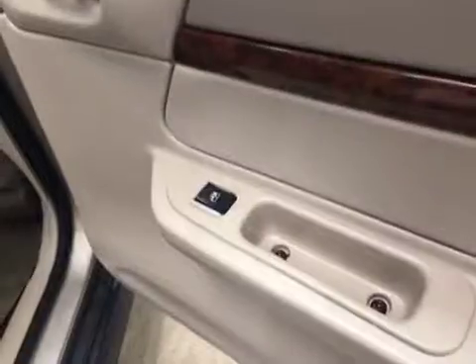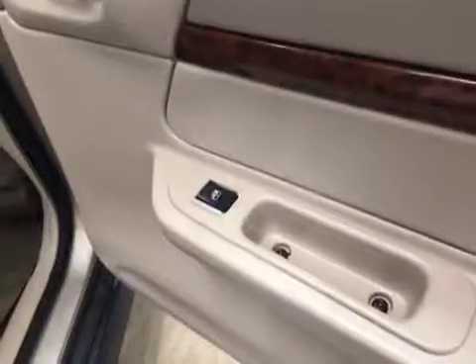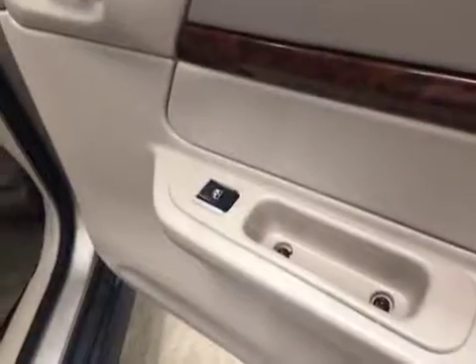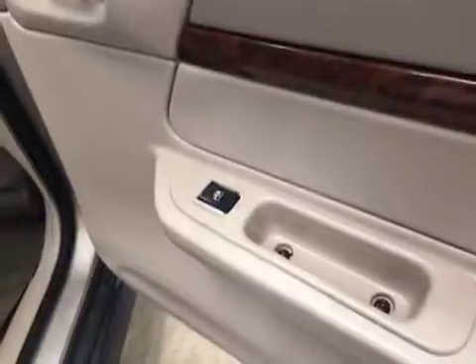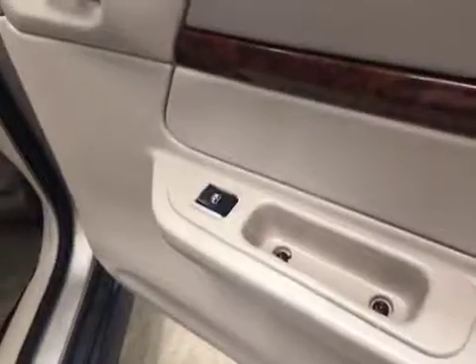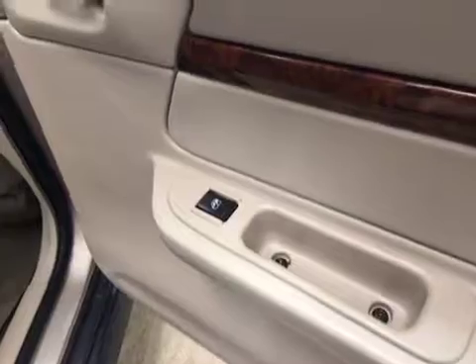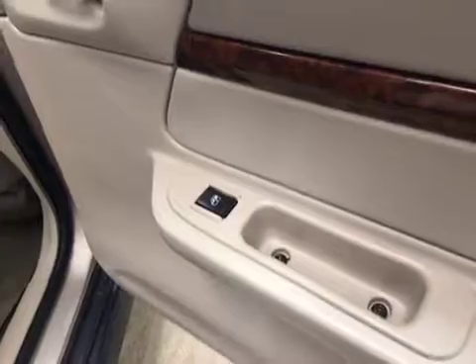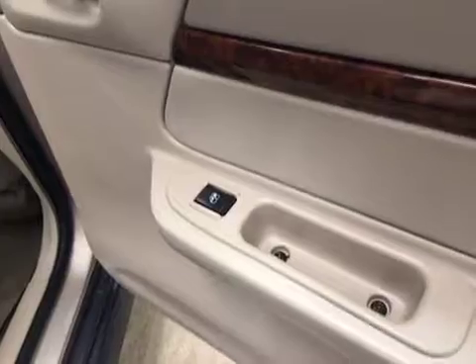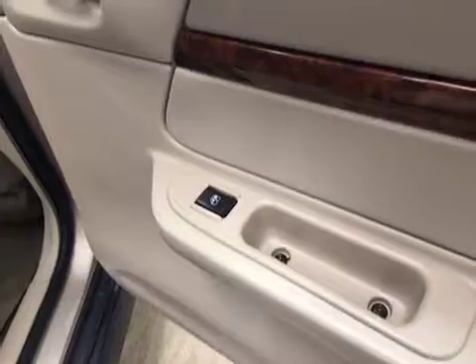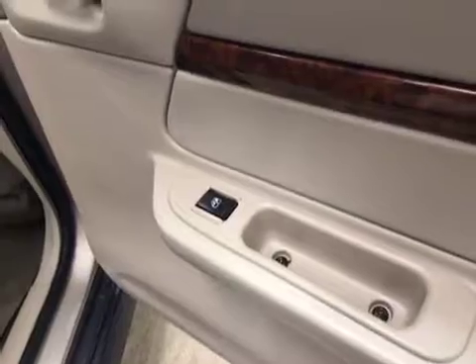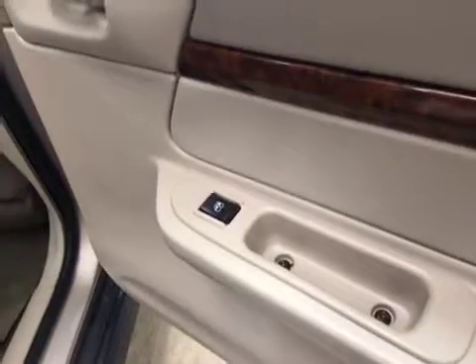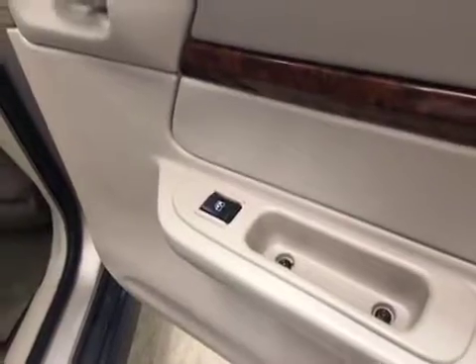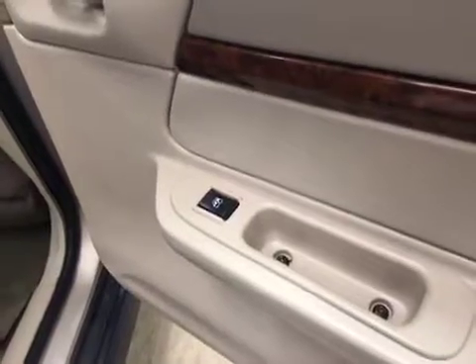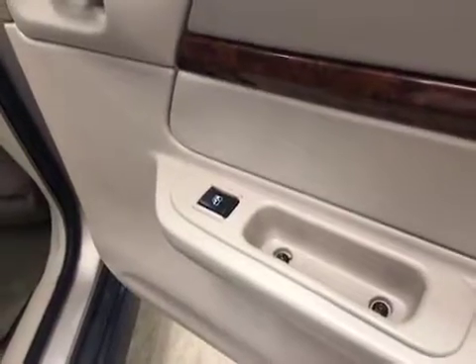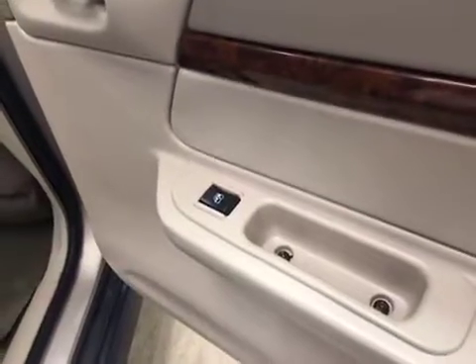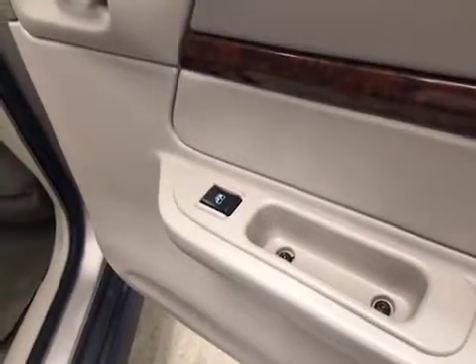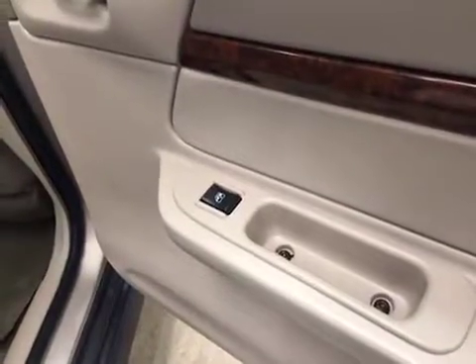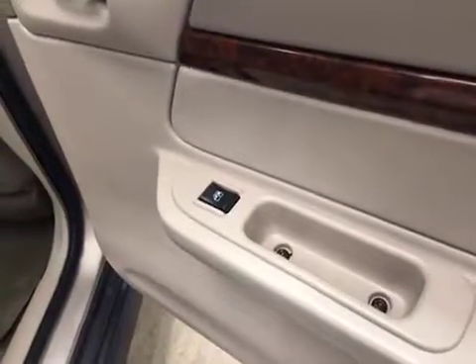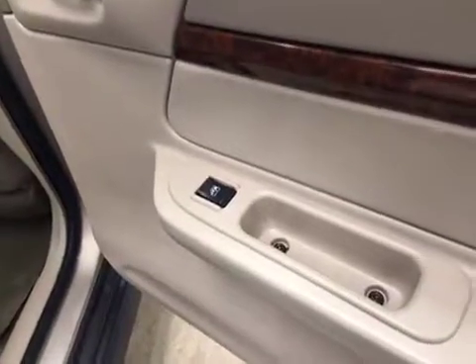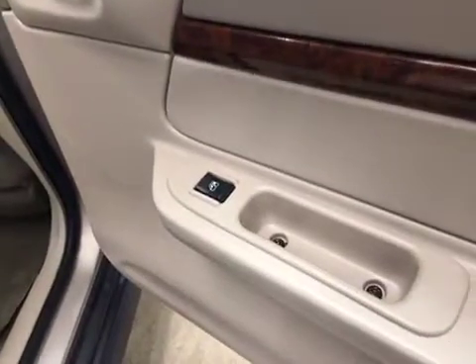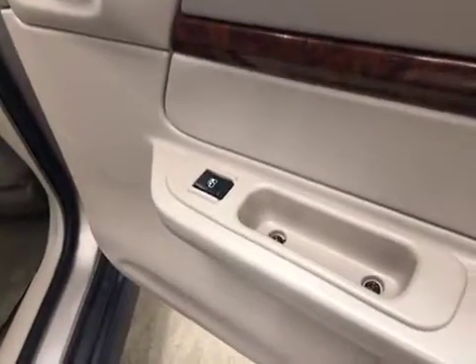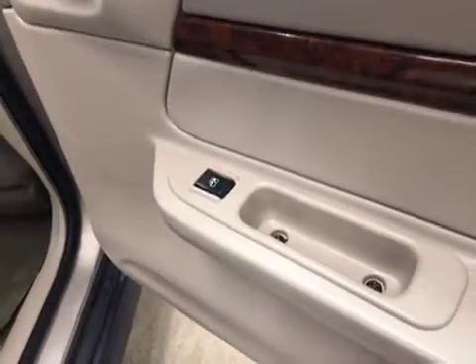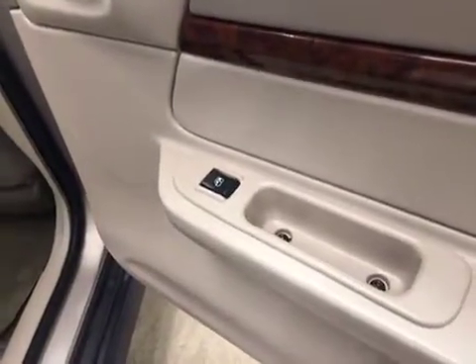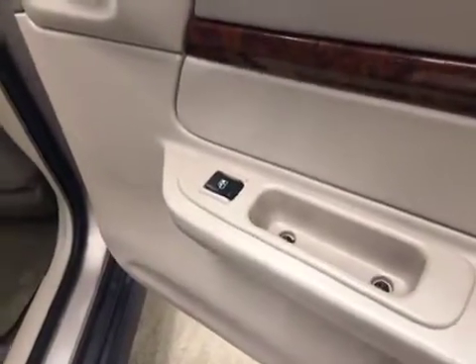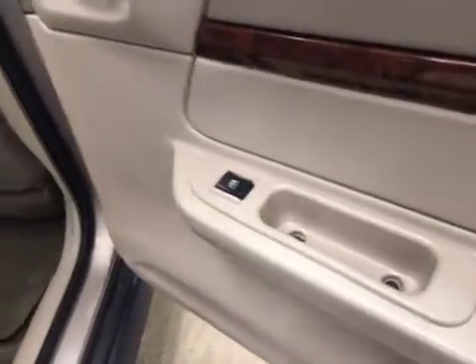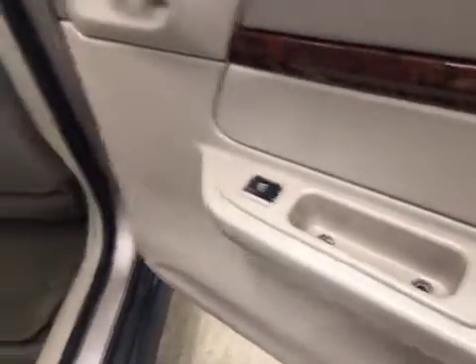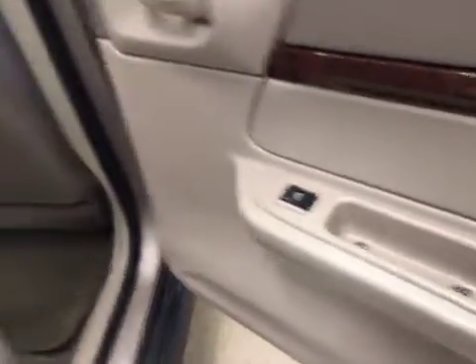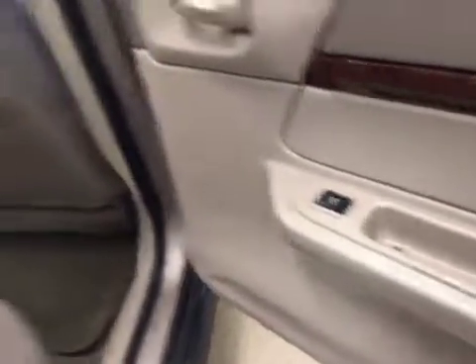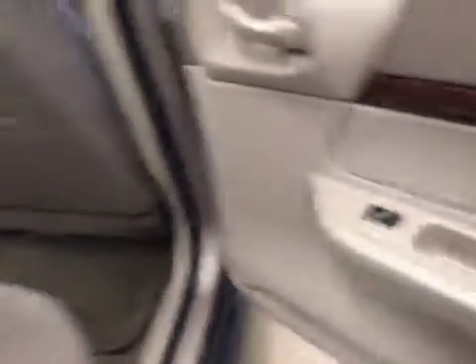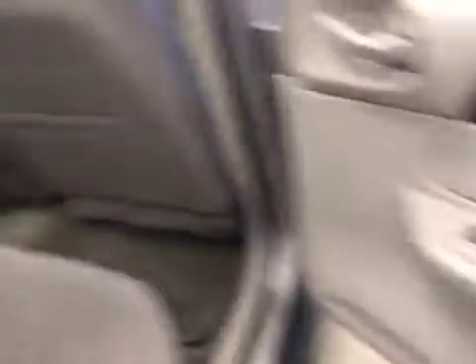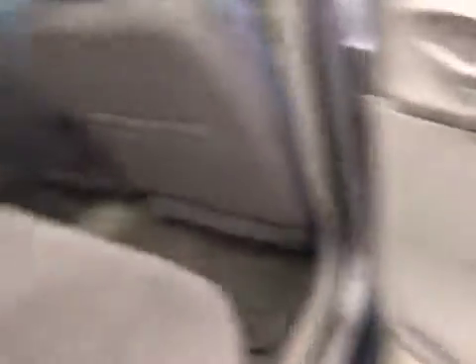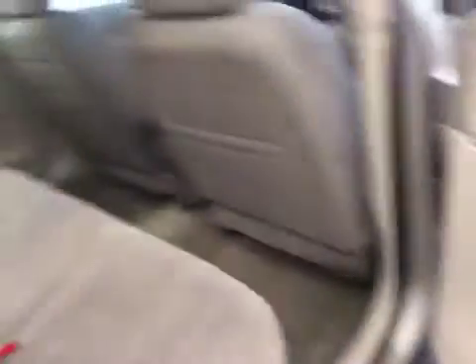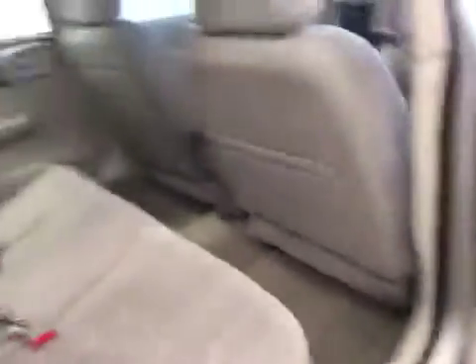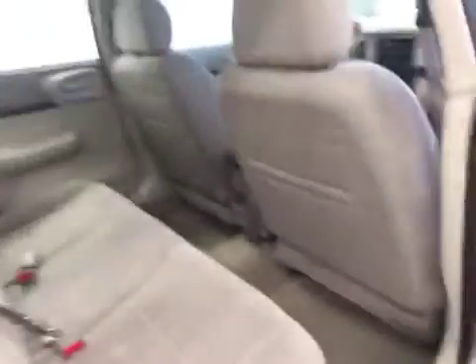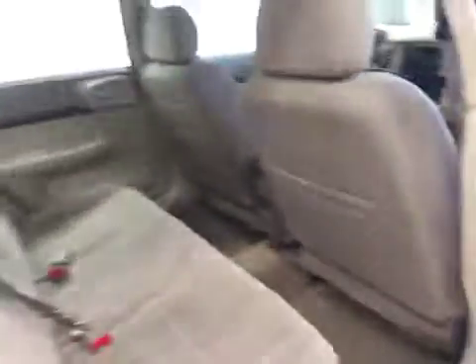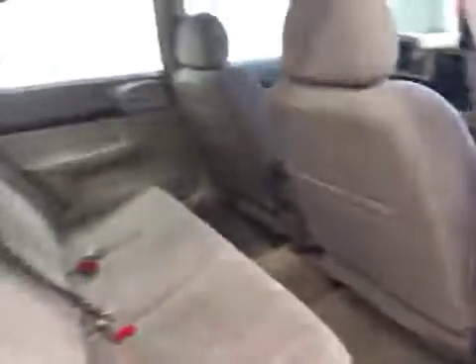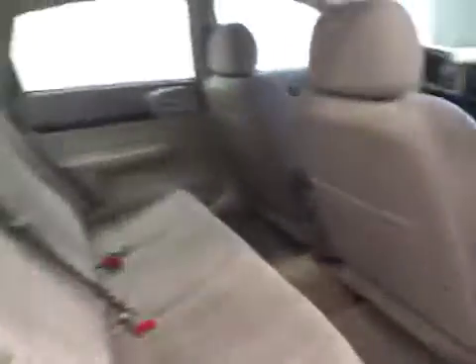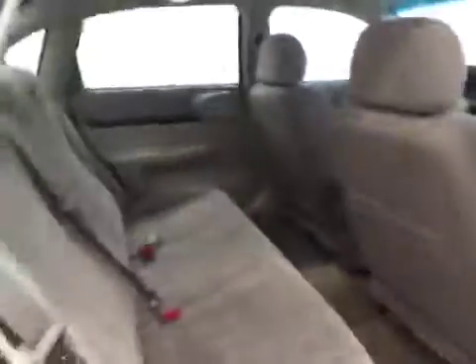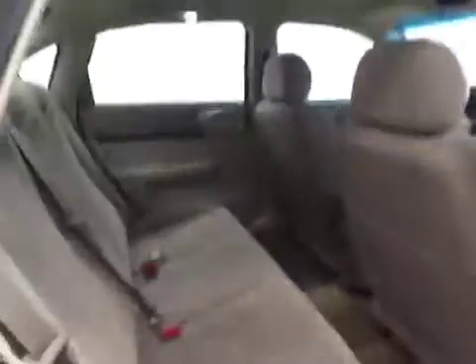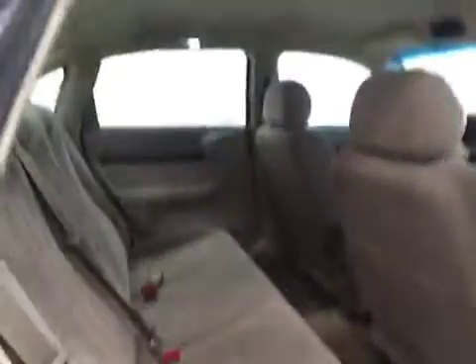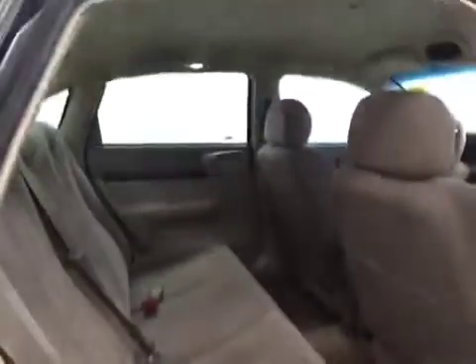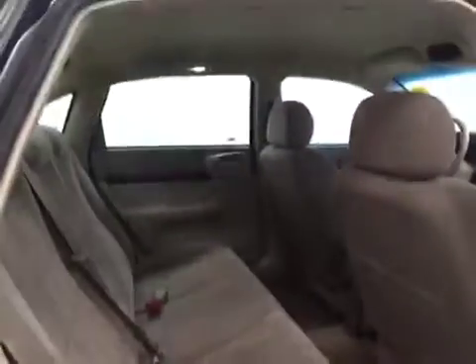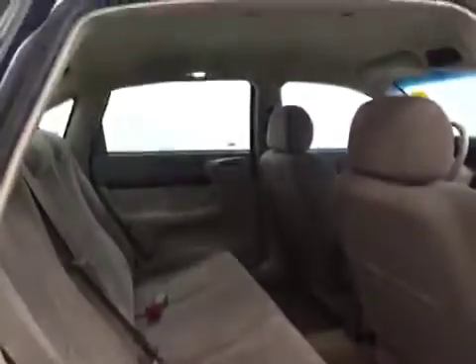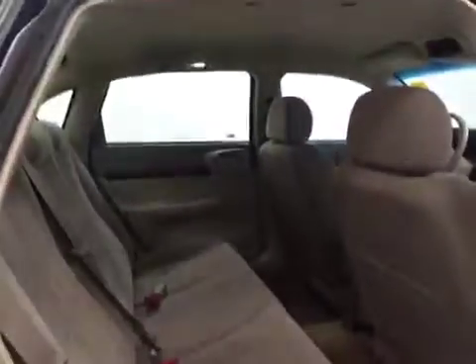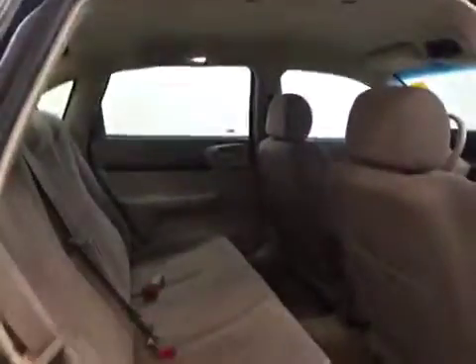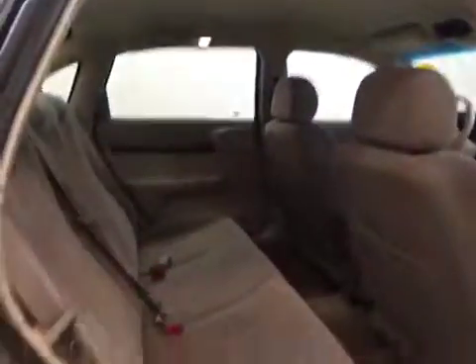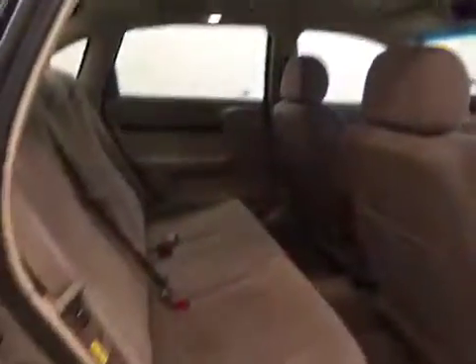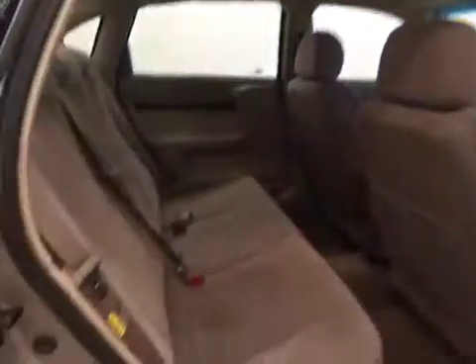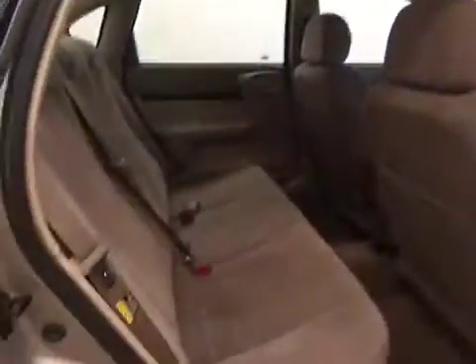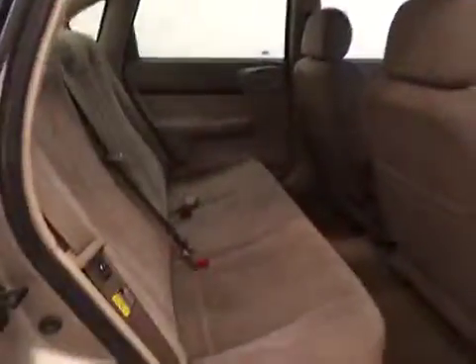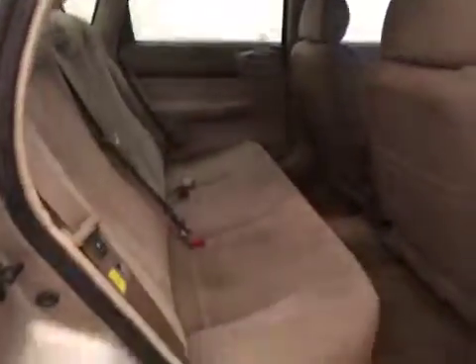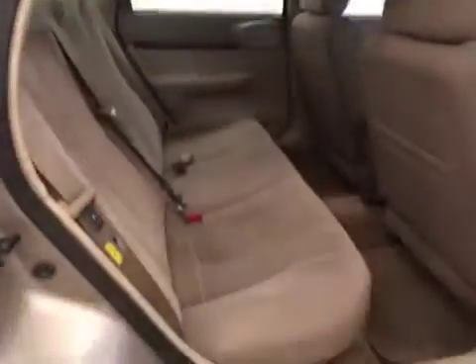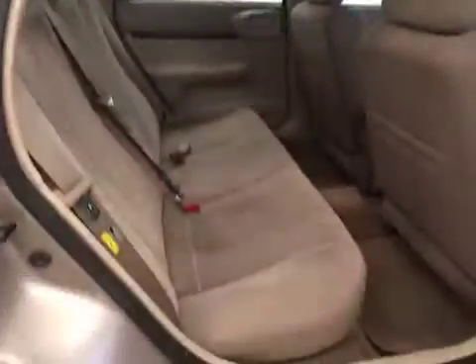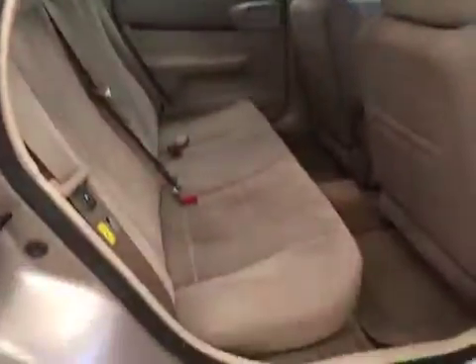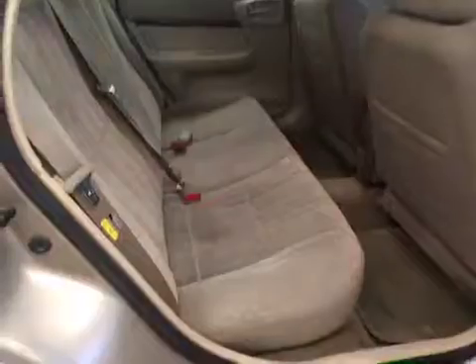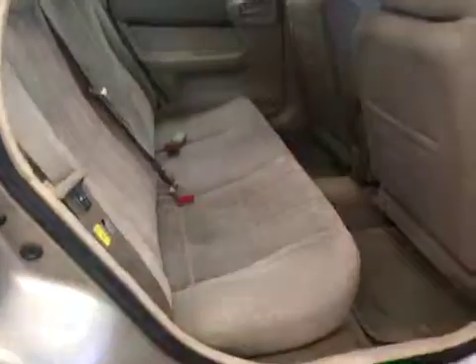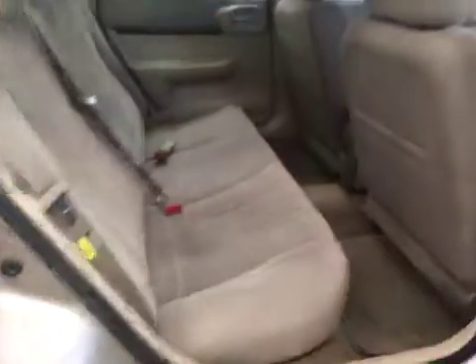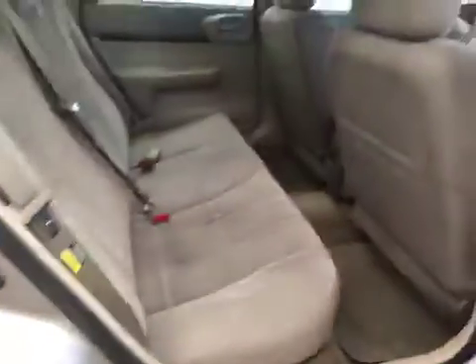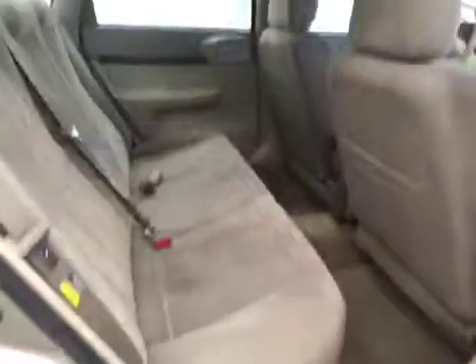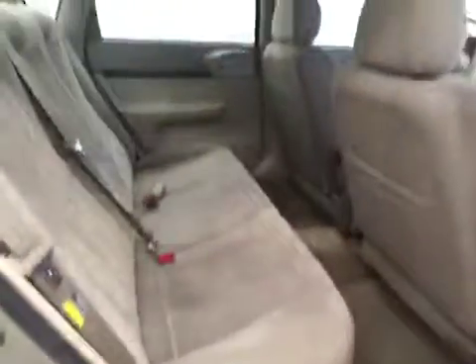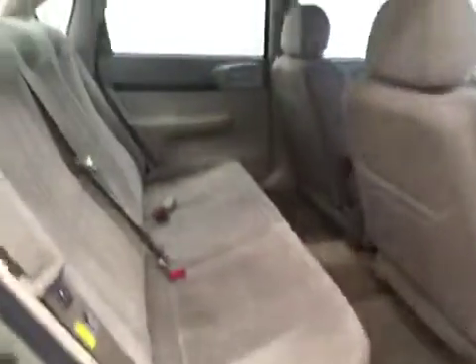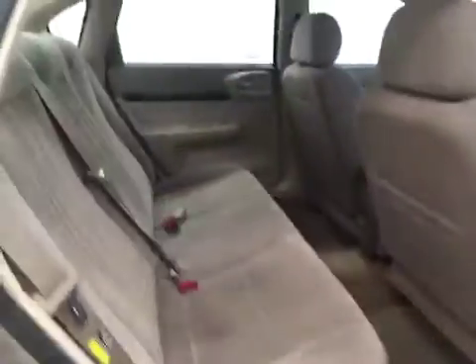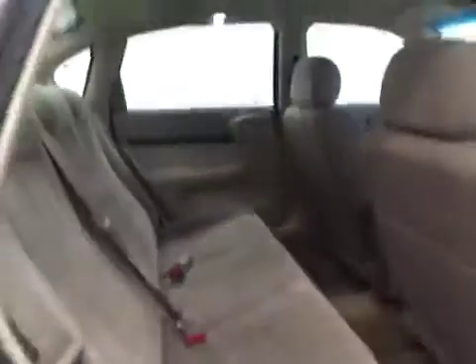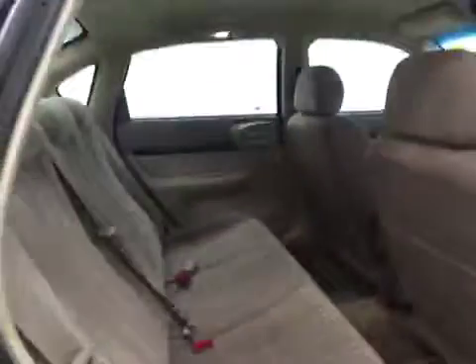Our rear passenger features include power windows and a full bench seat.